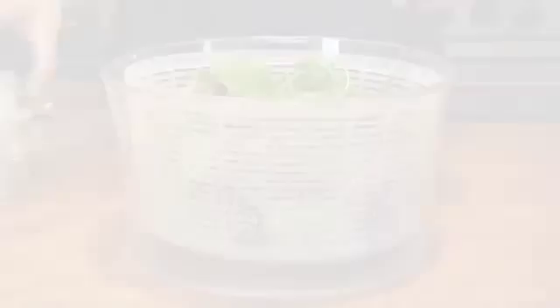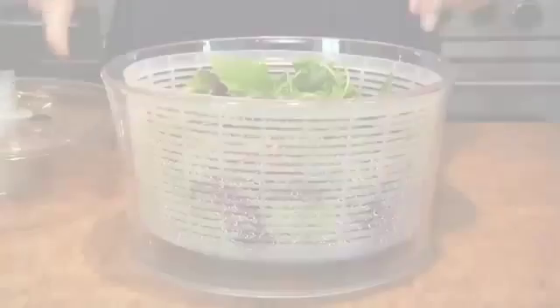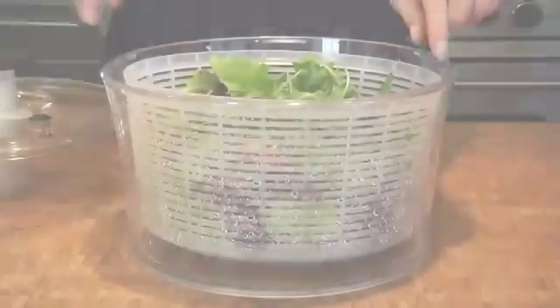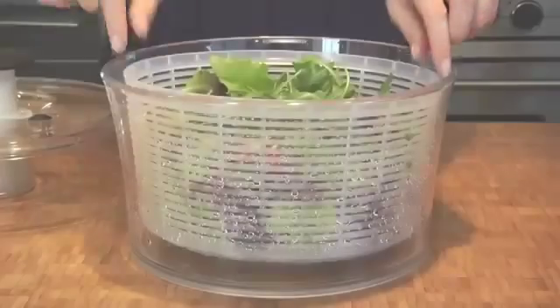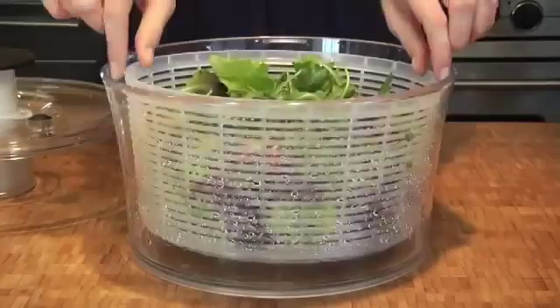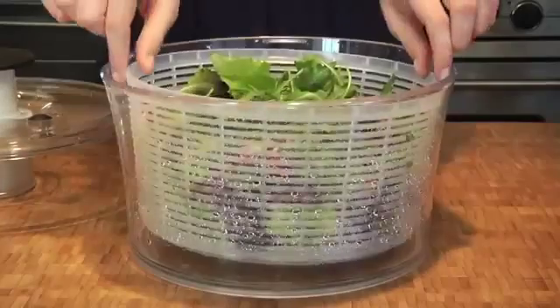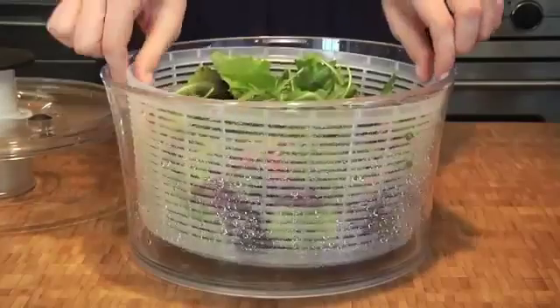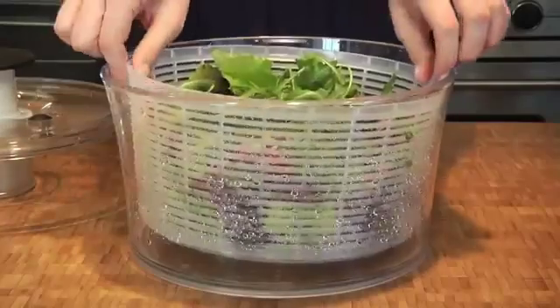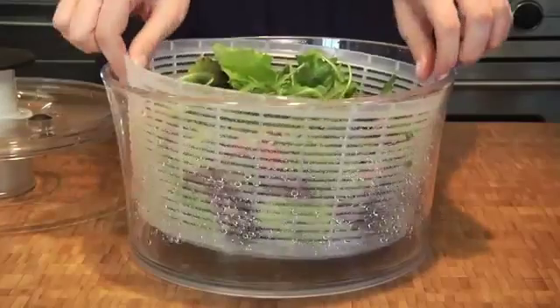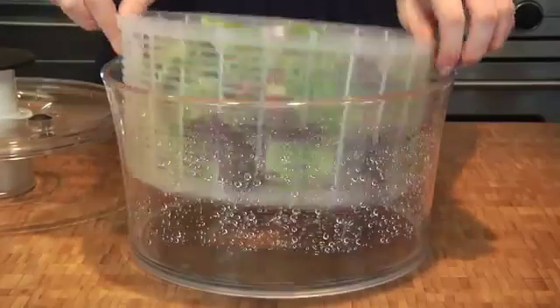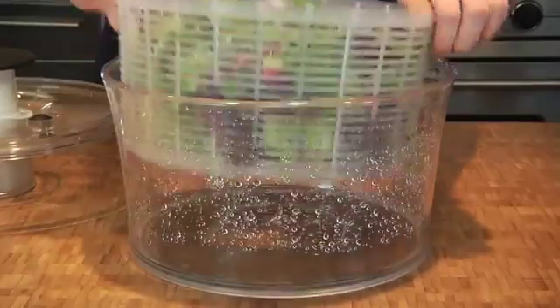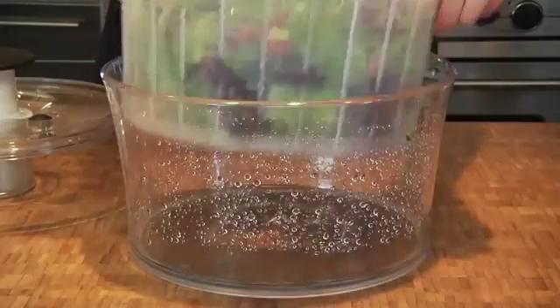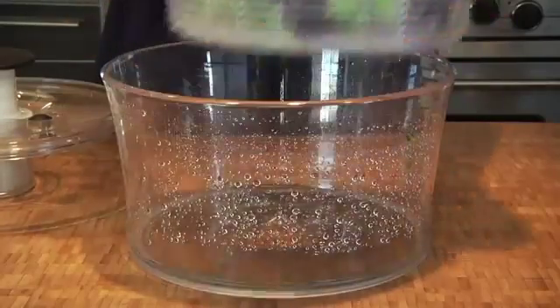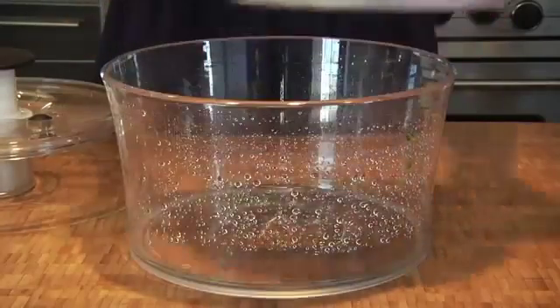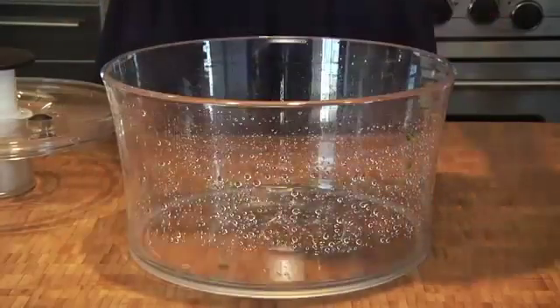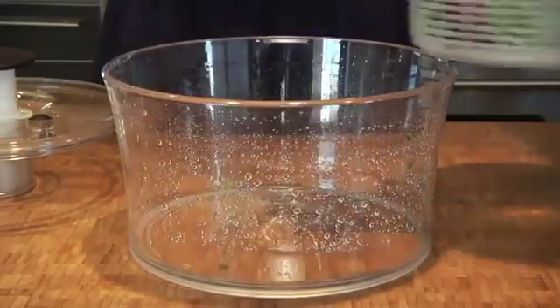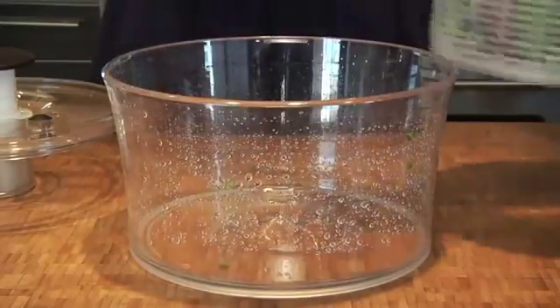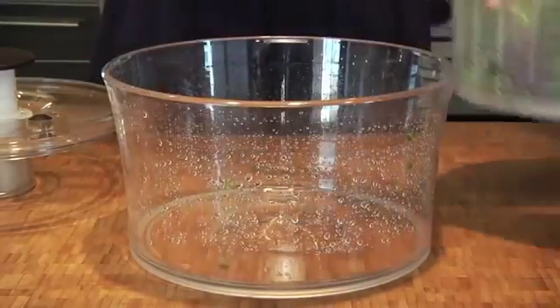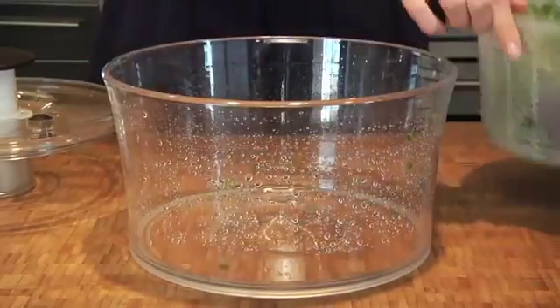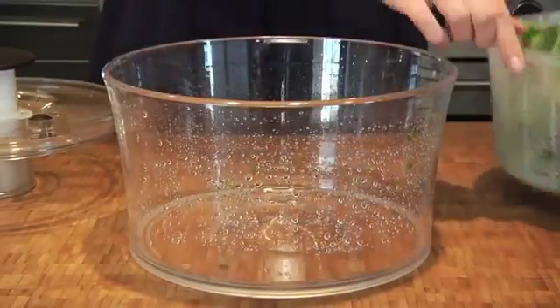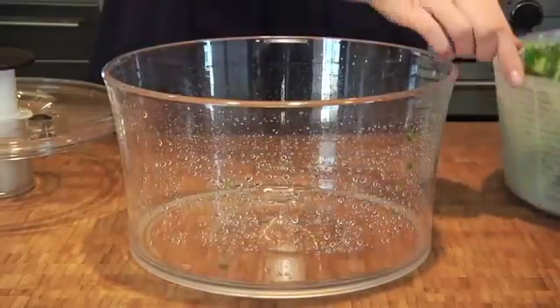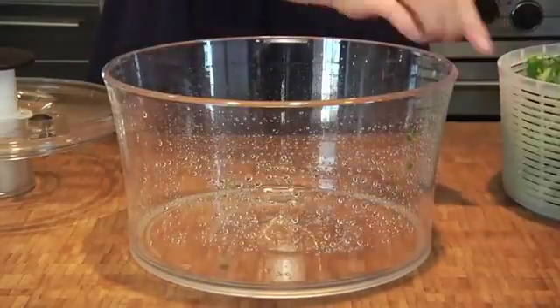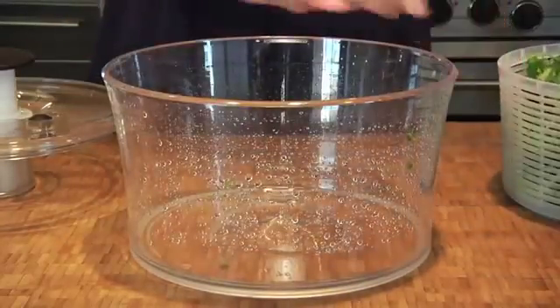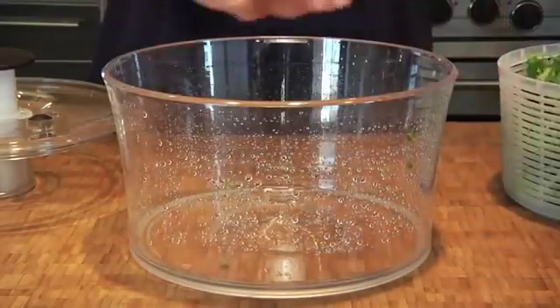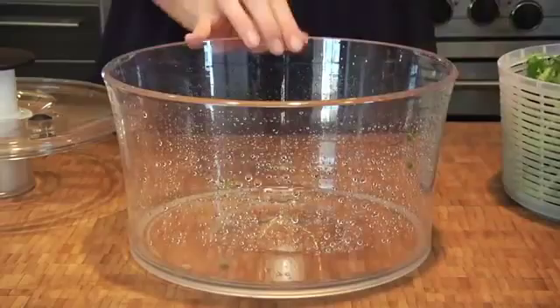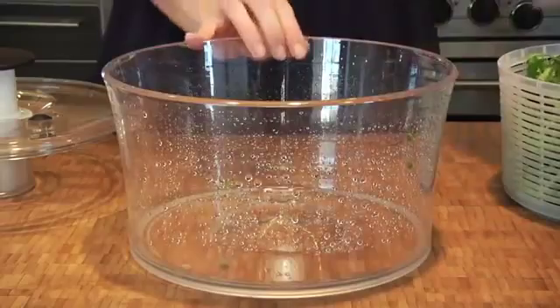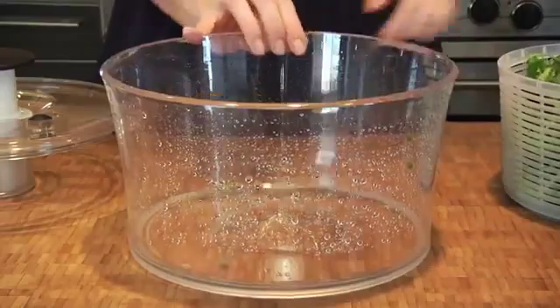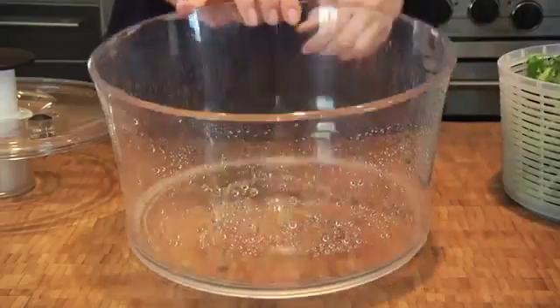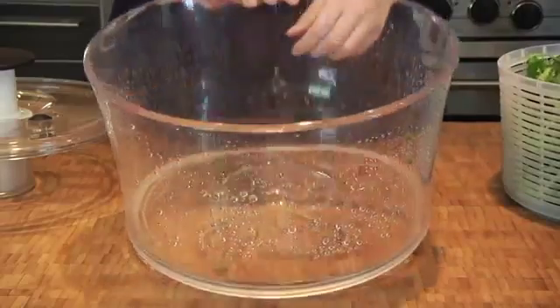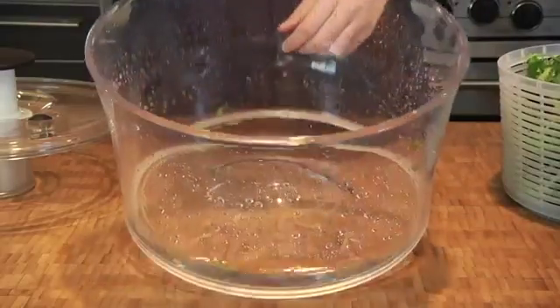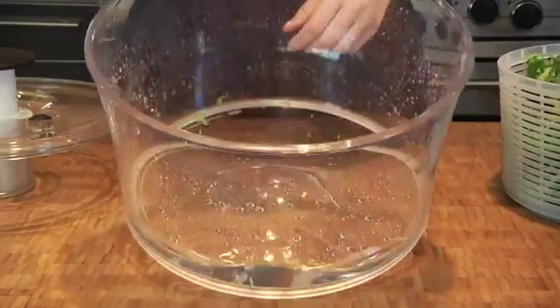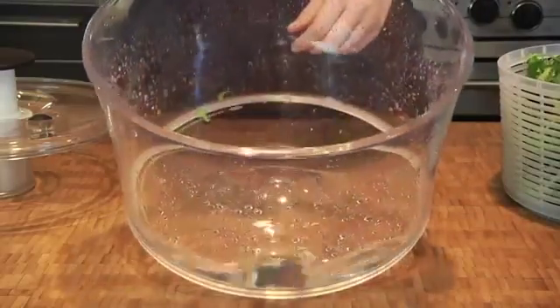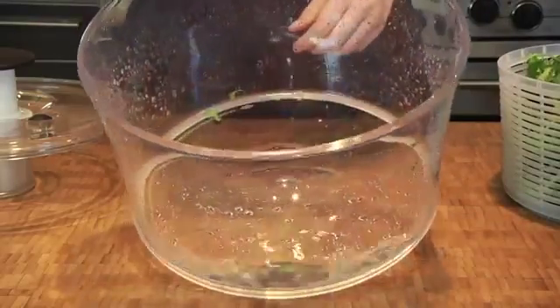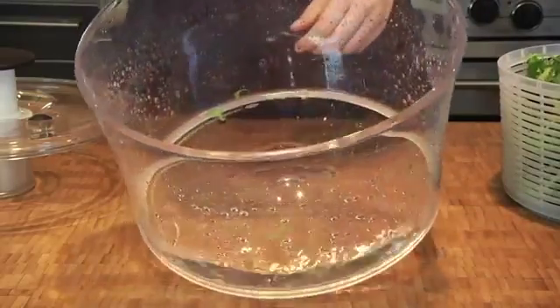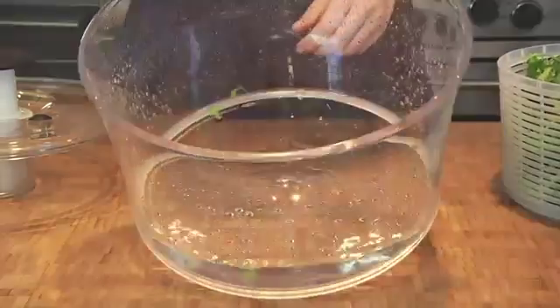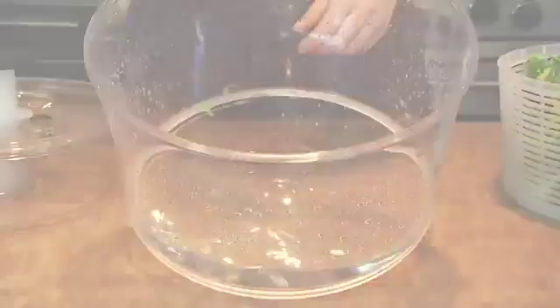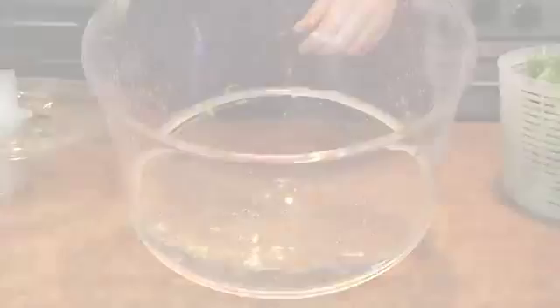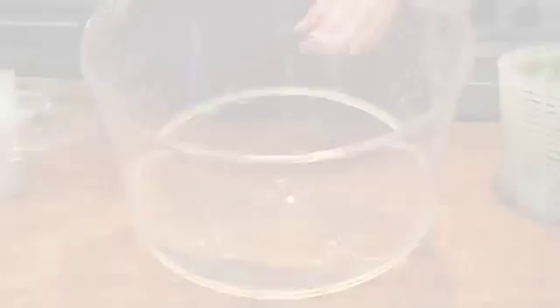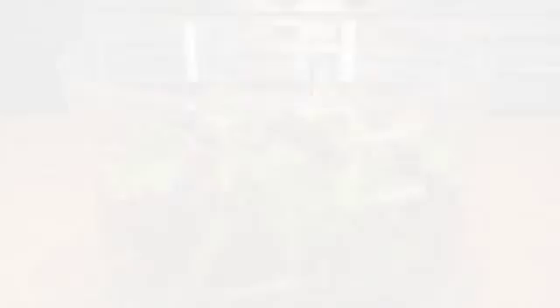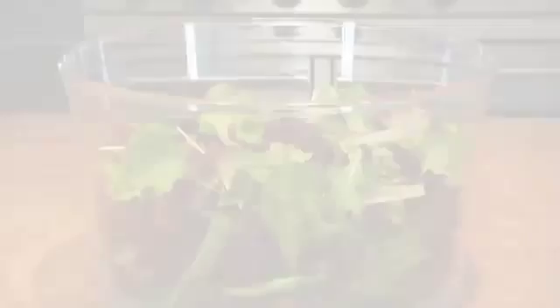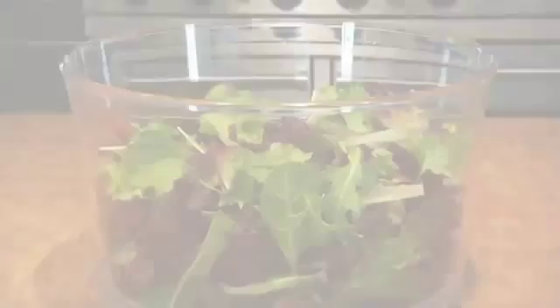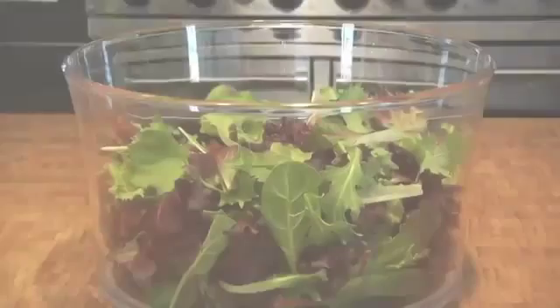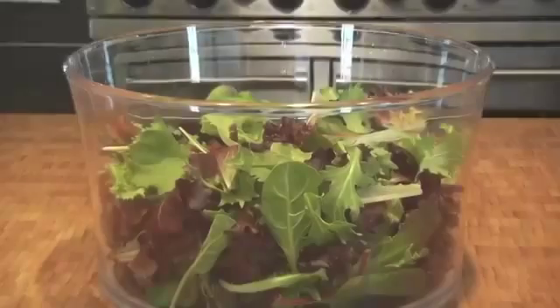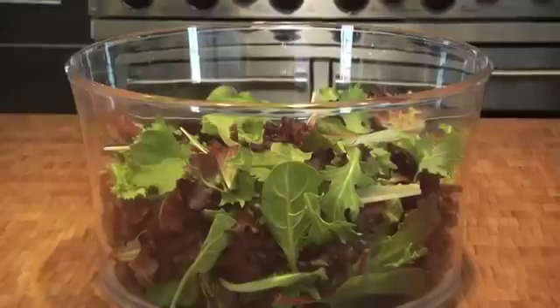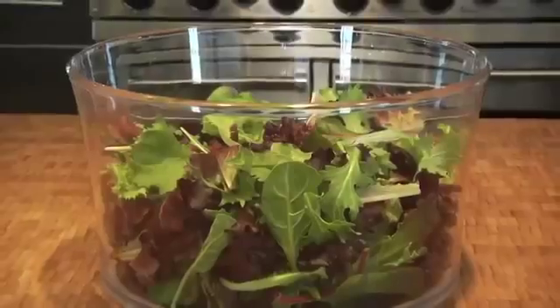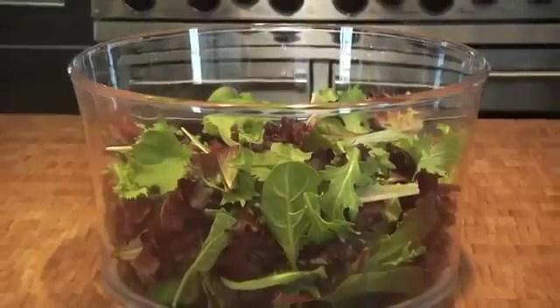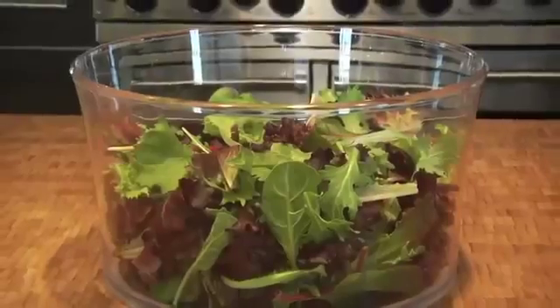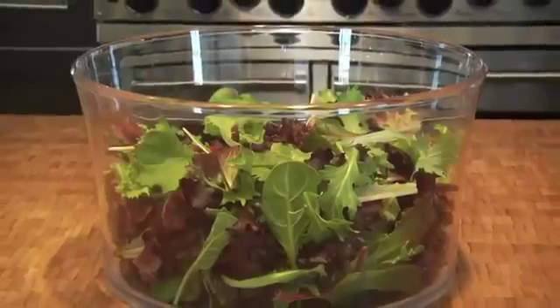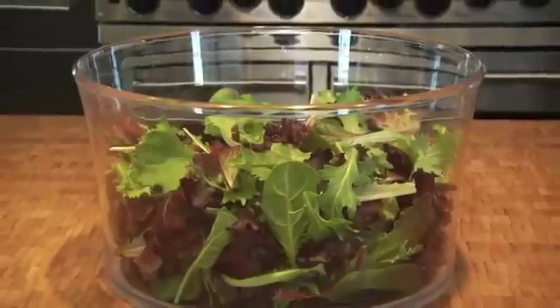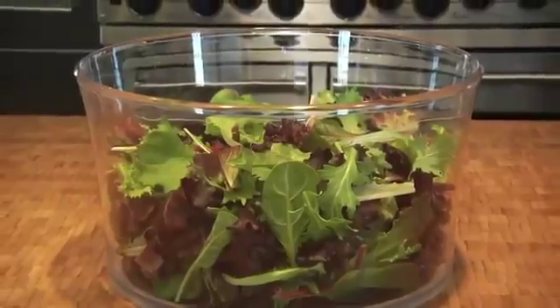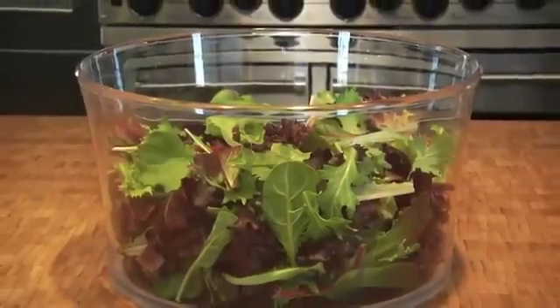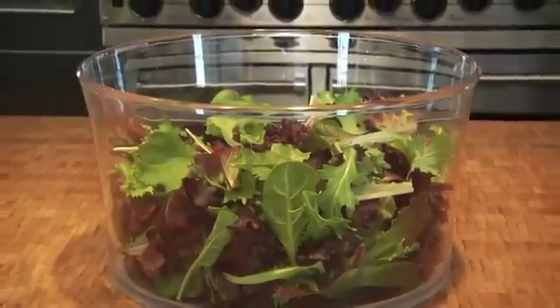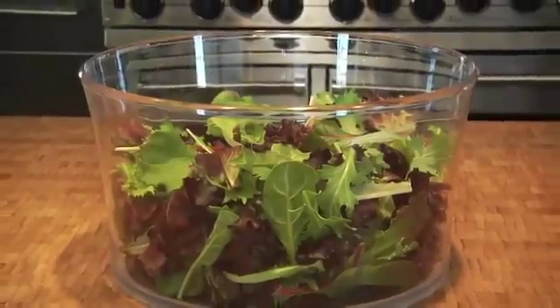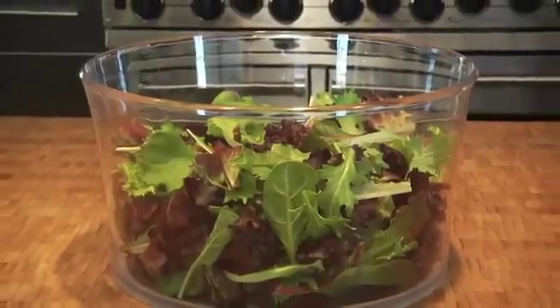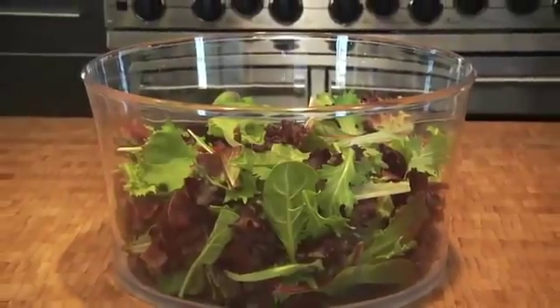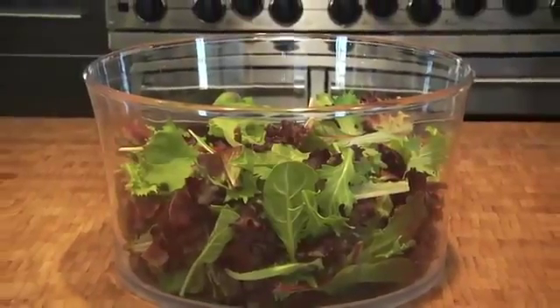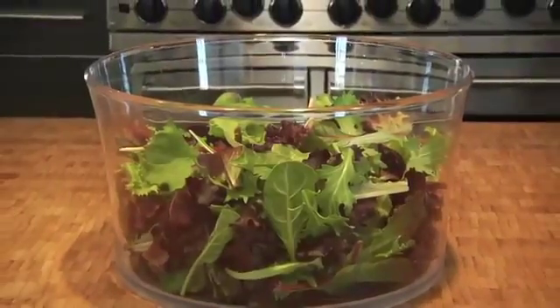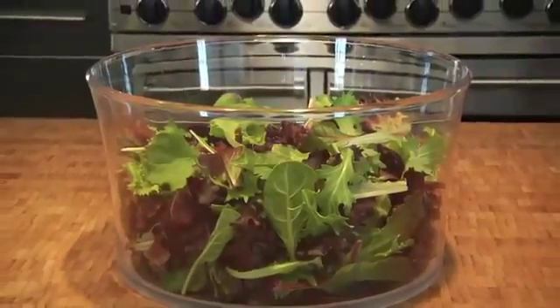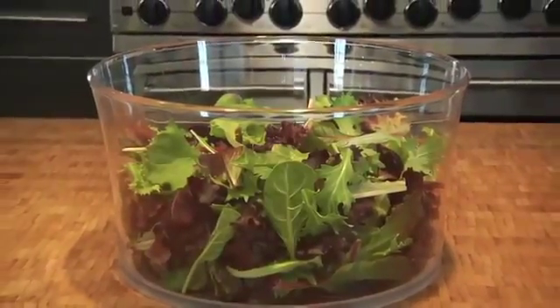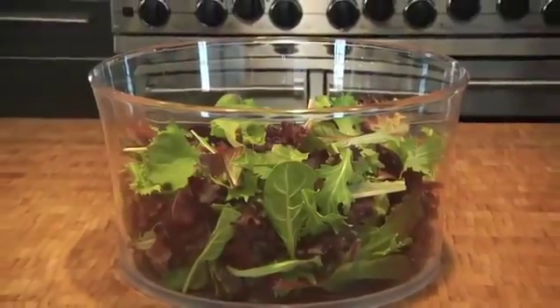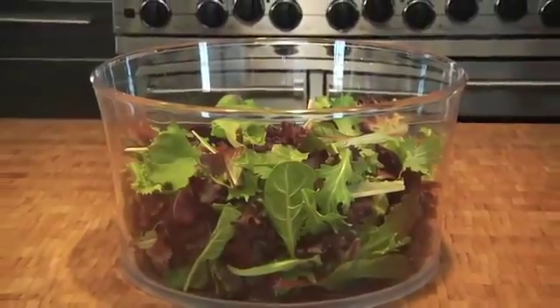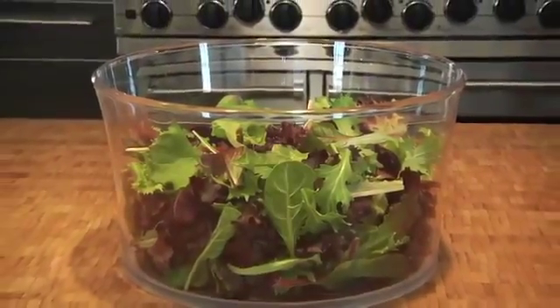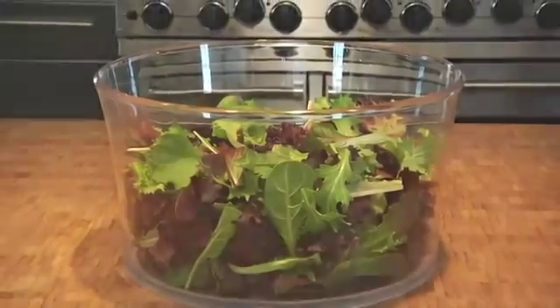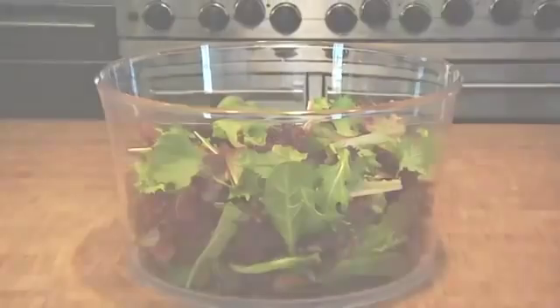Just lift the lid and your lettuce is dry. All the water is on the bottom of the bowl. For serving, the bowl is attractive enough to bring to the table.